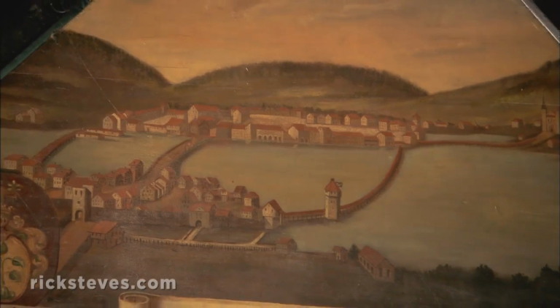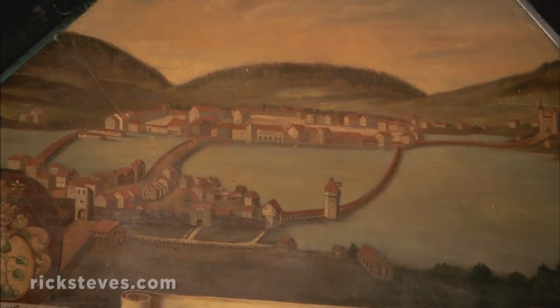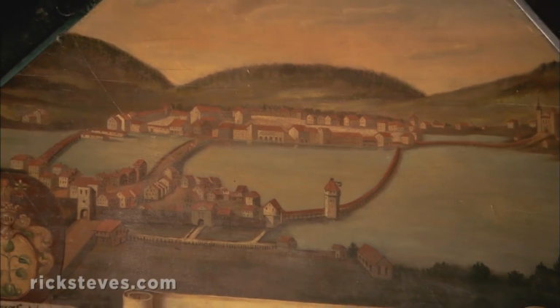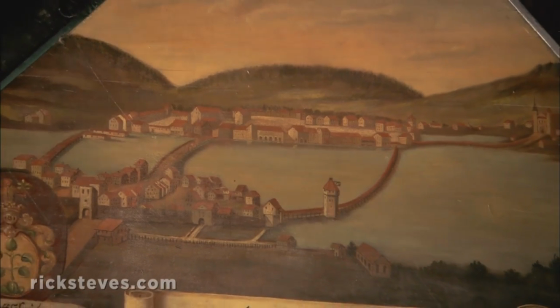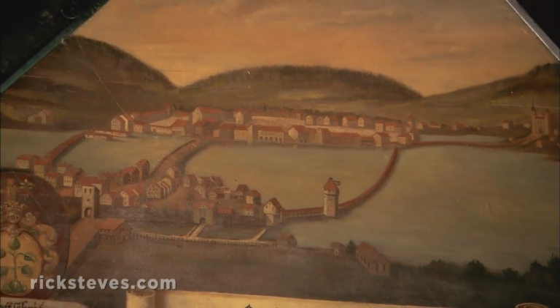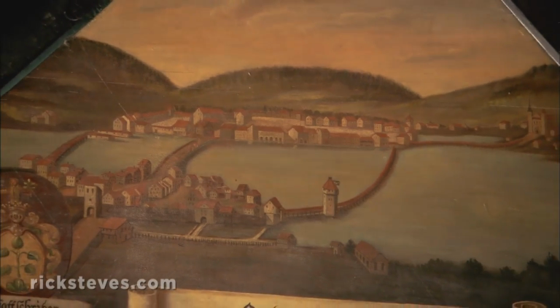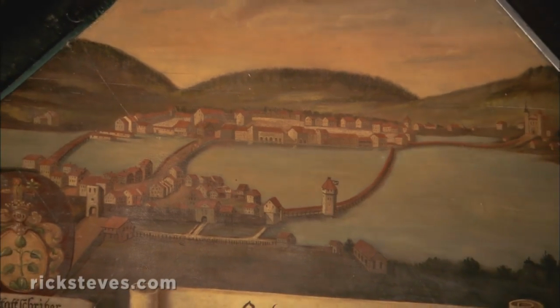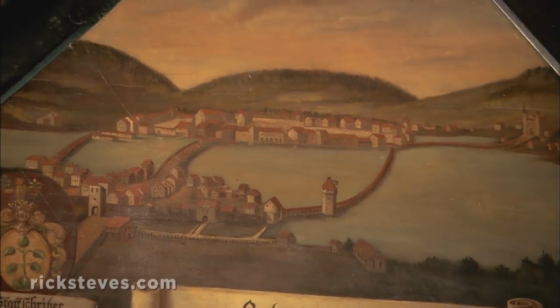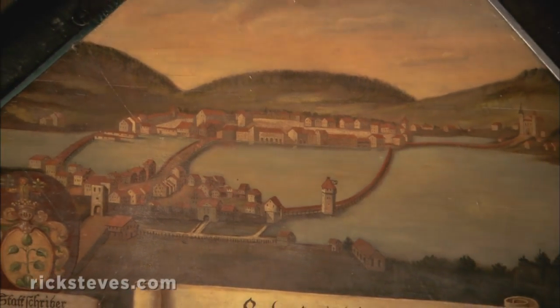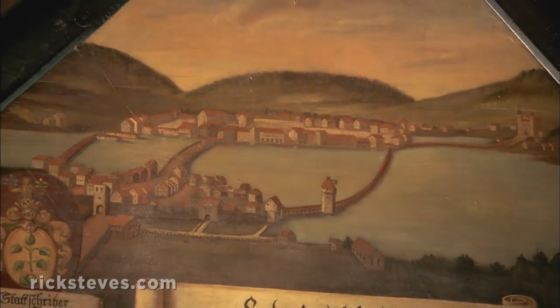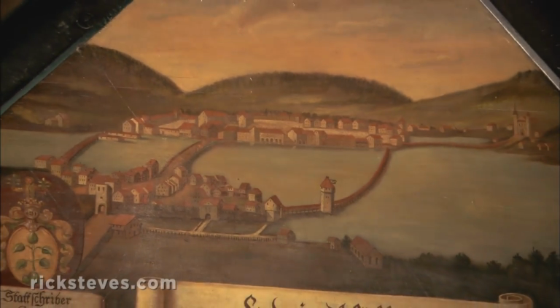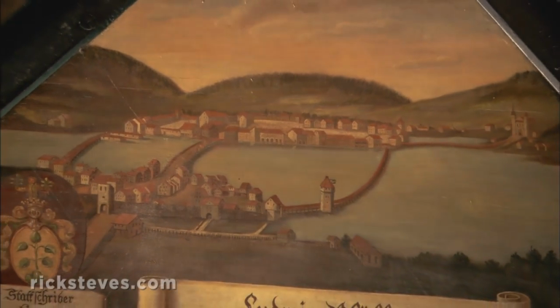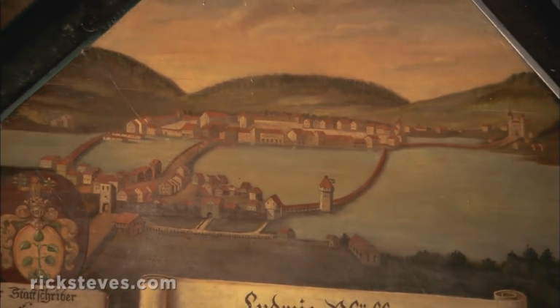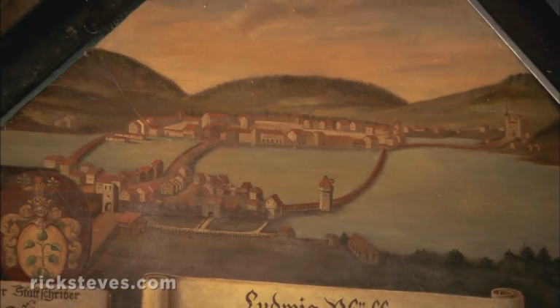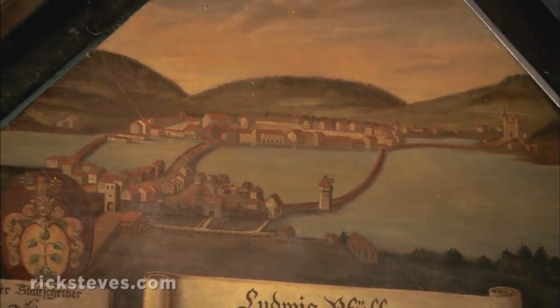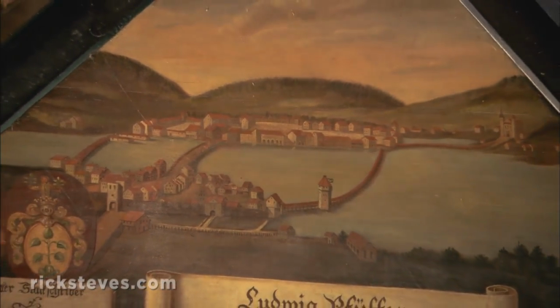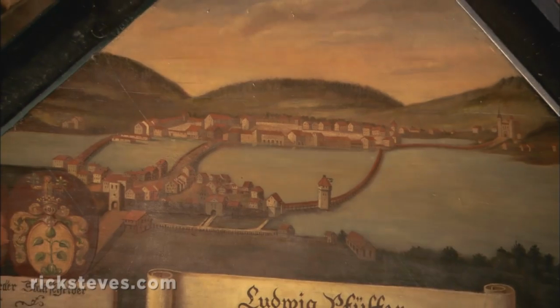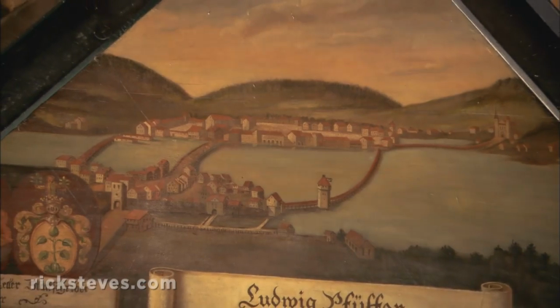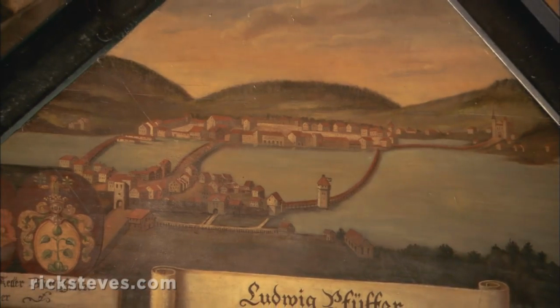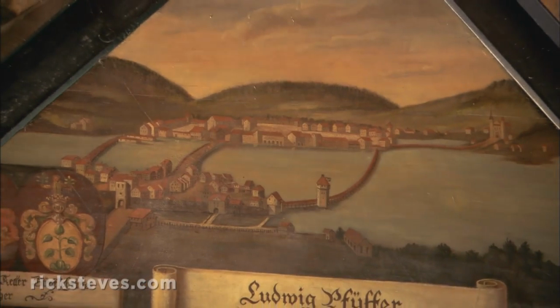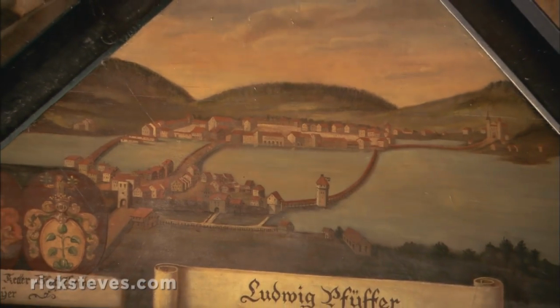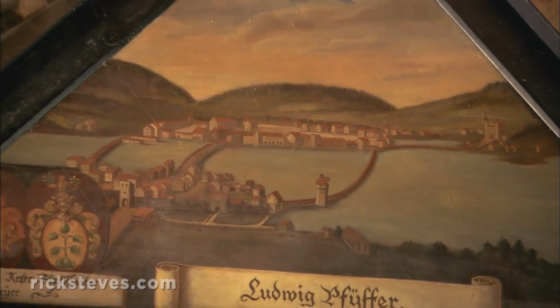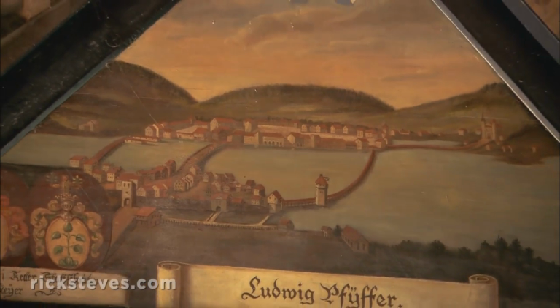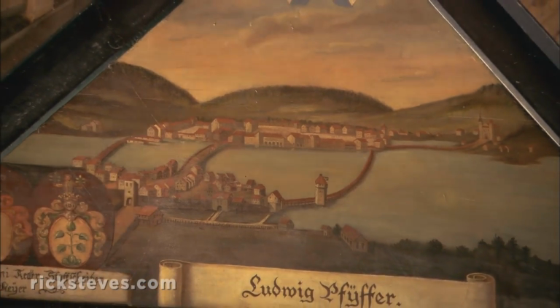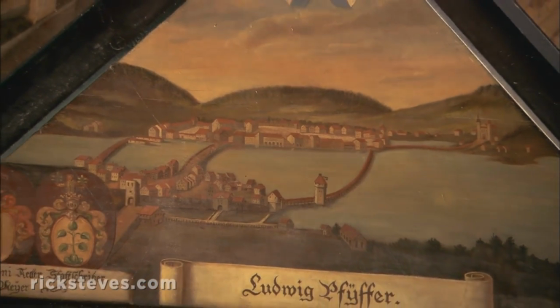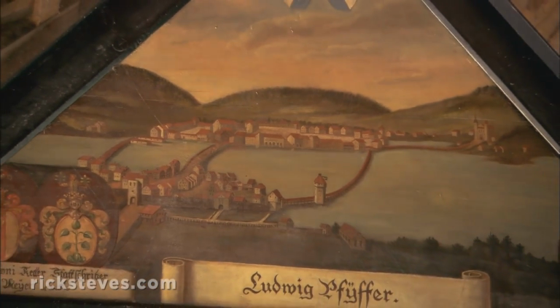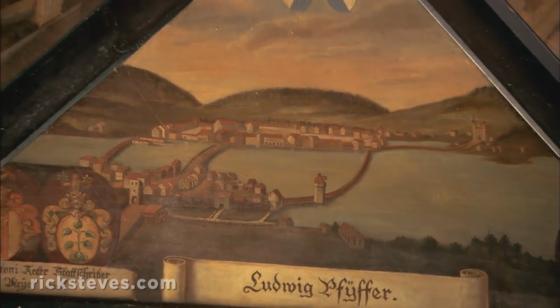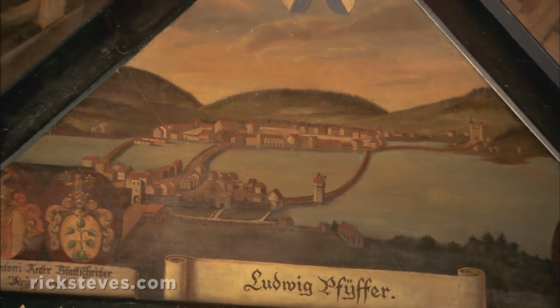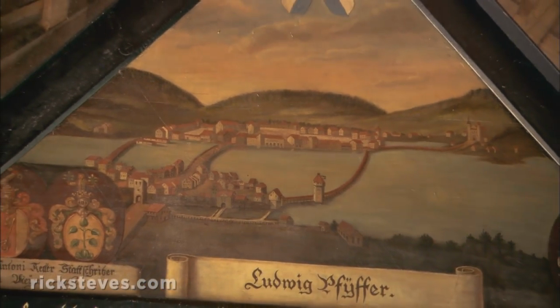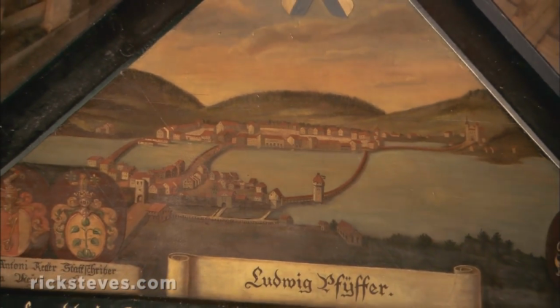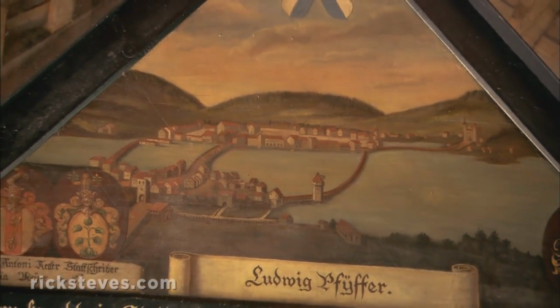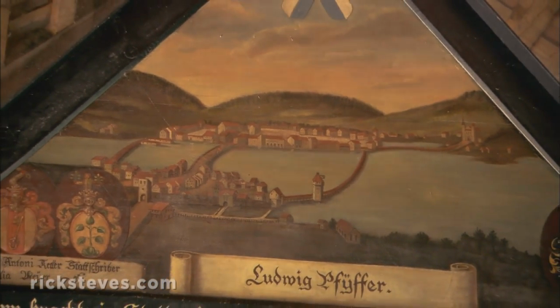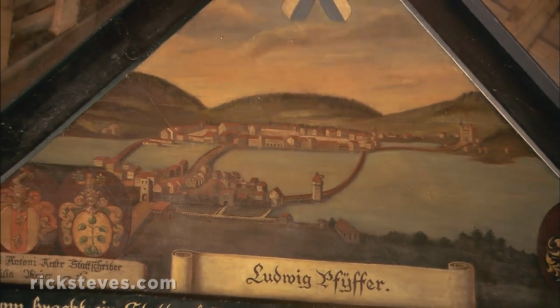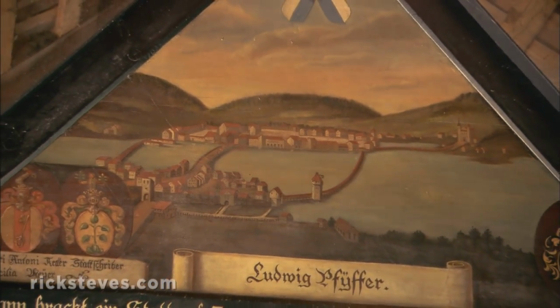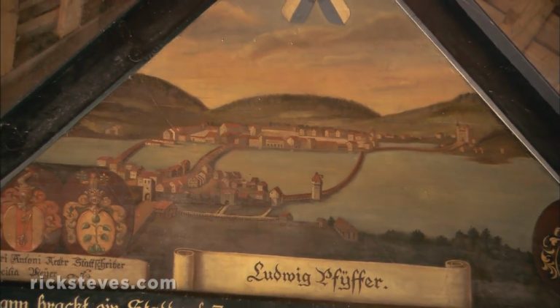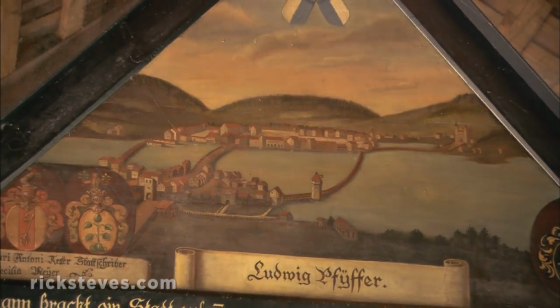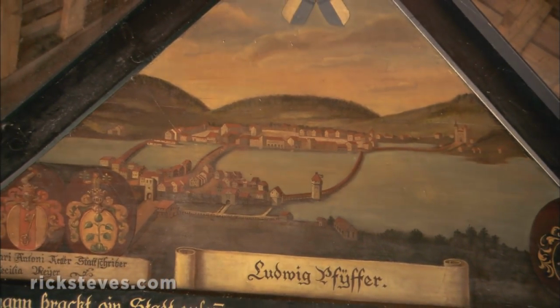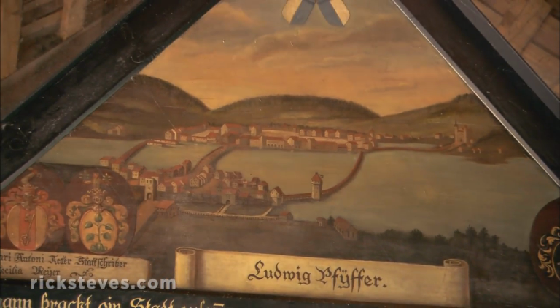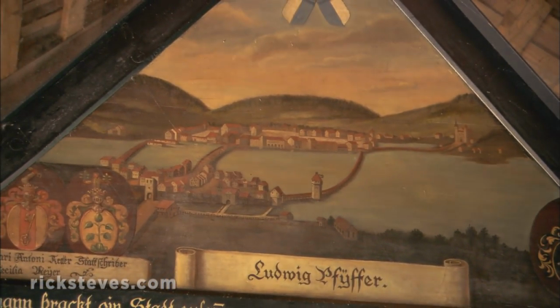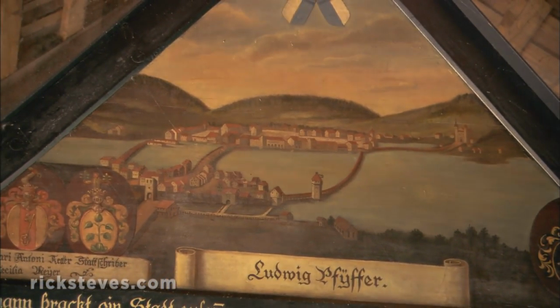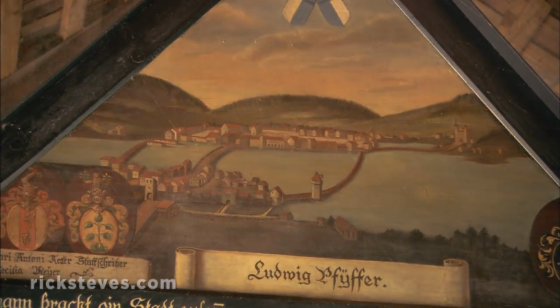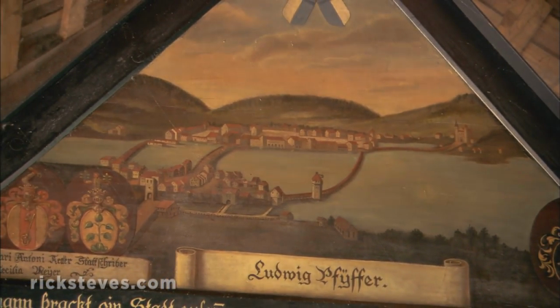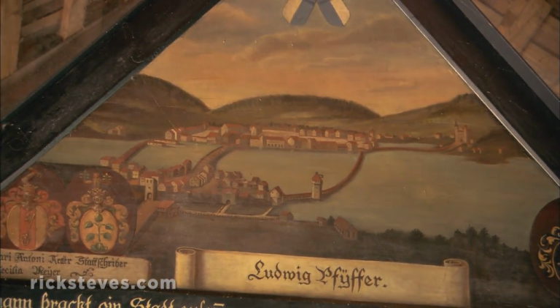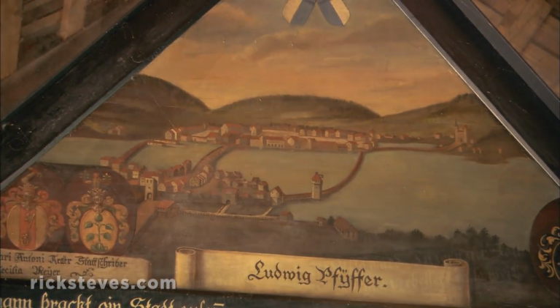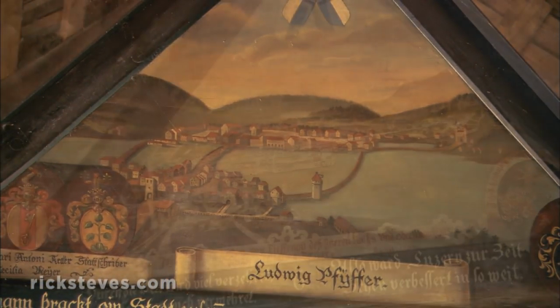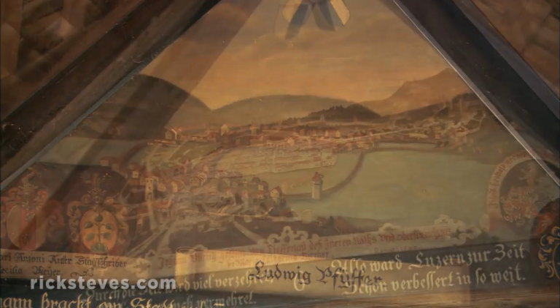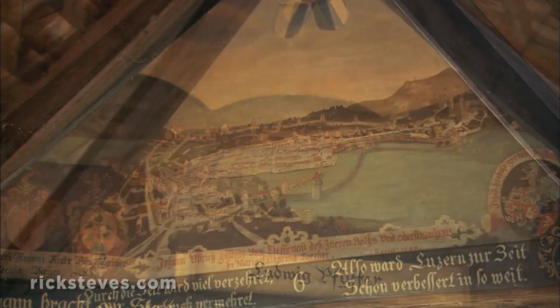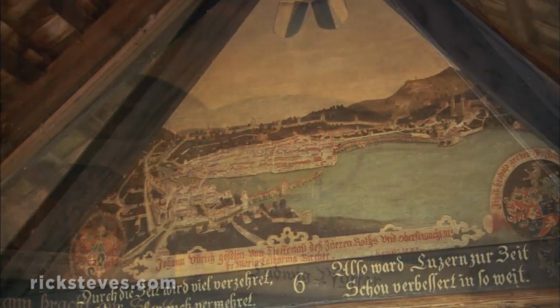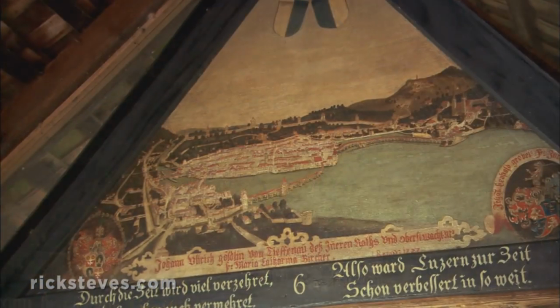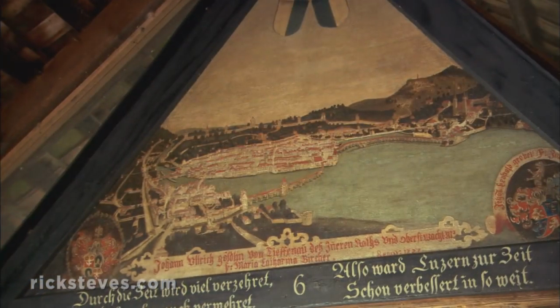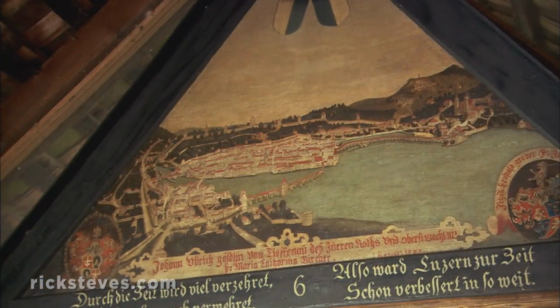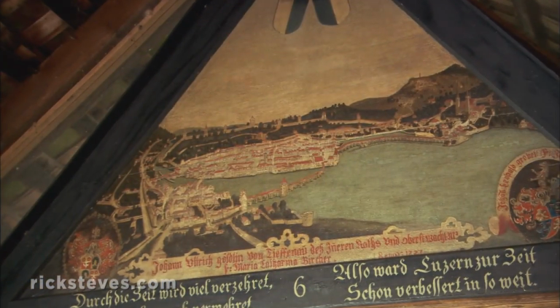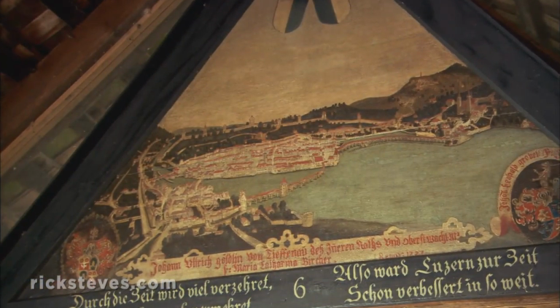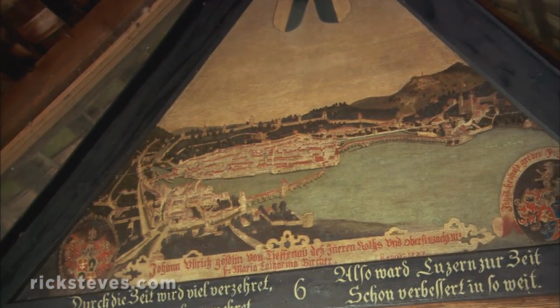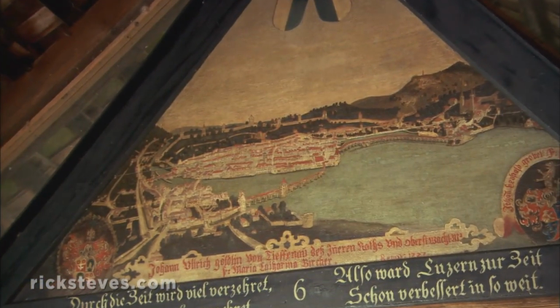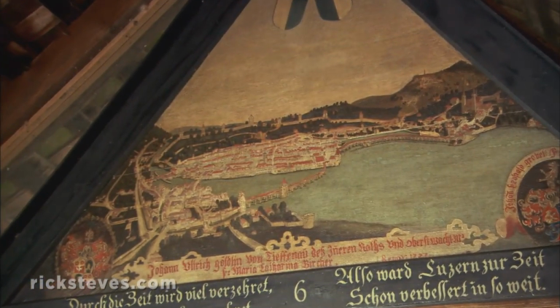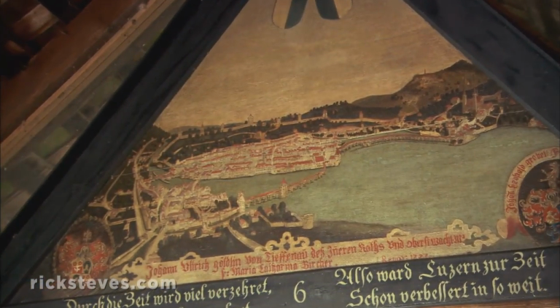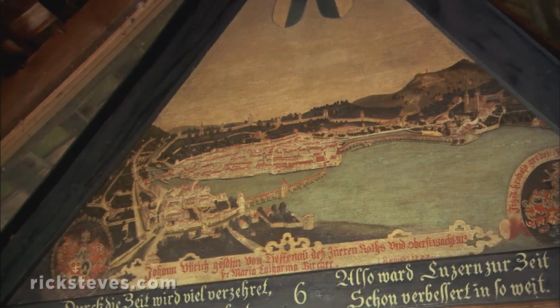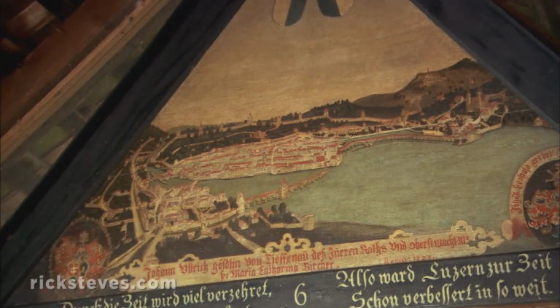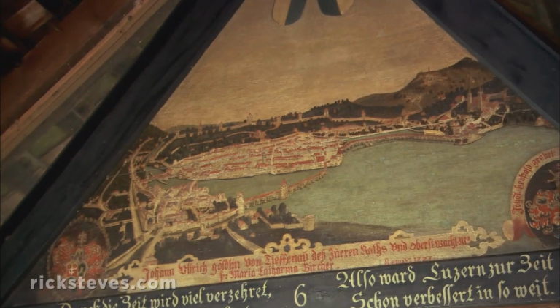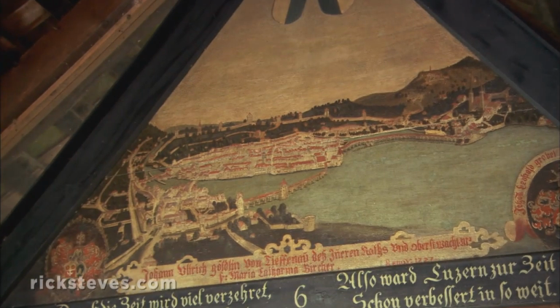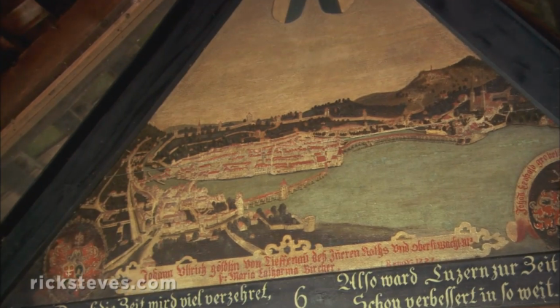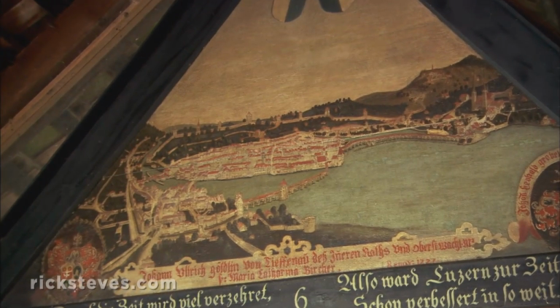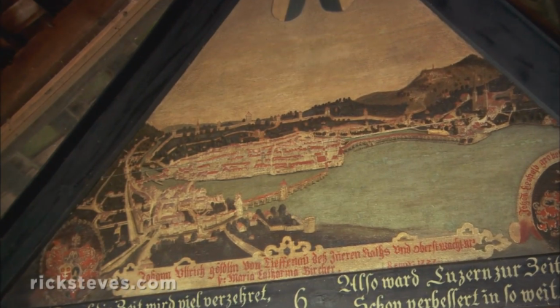Here's Lucerne in about 1400, the bridge already part of the city fortifications. And Lucerne looked like this in 1630.